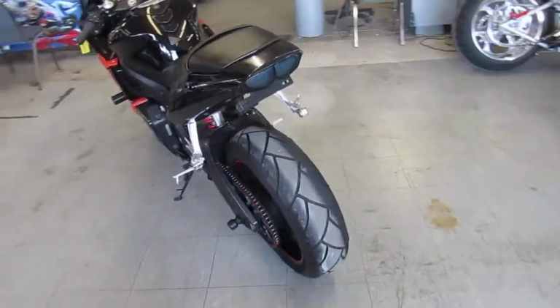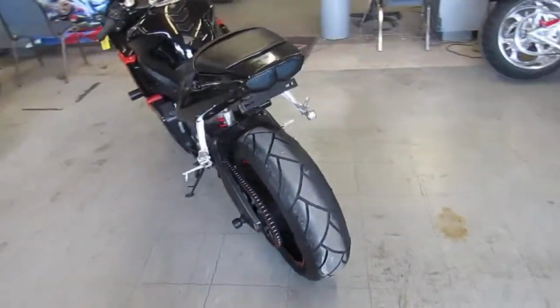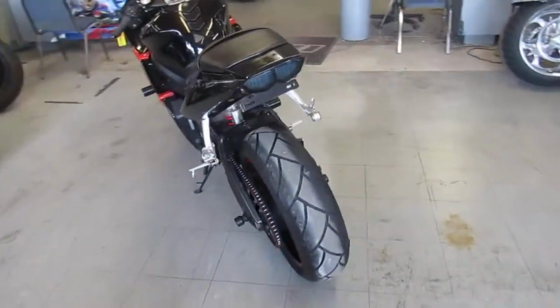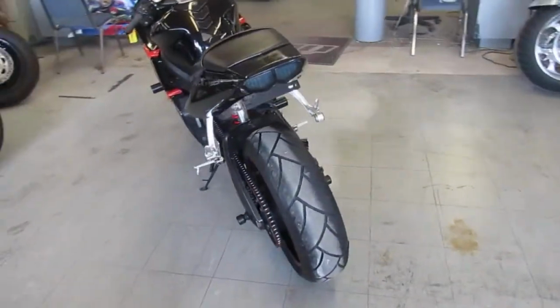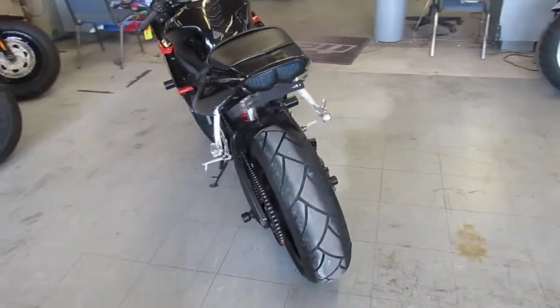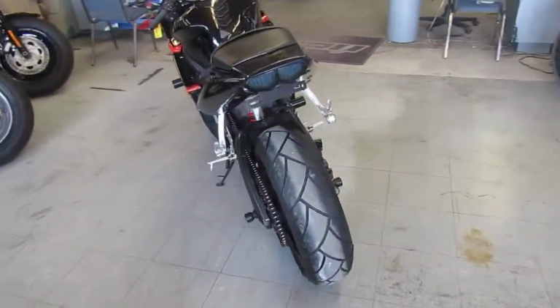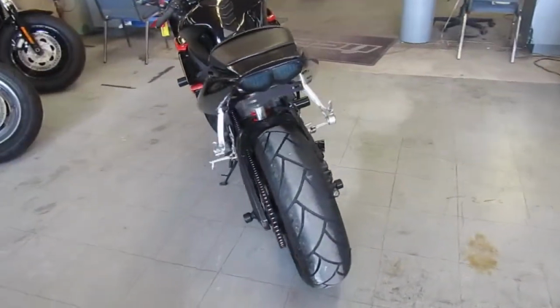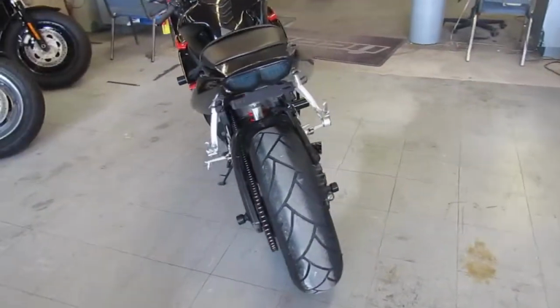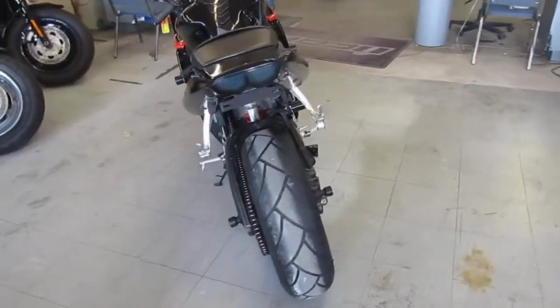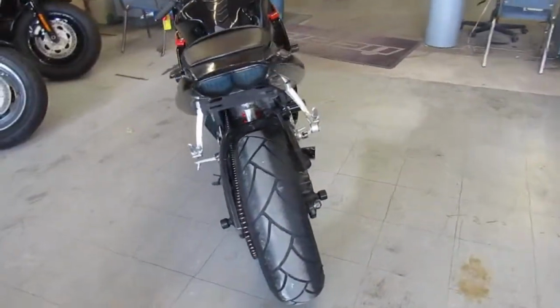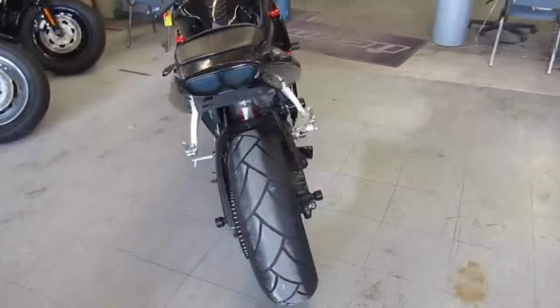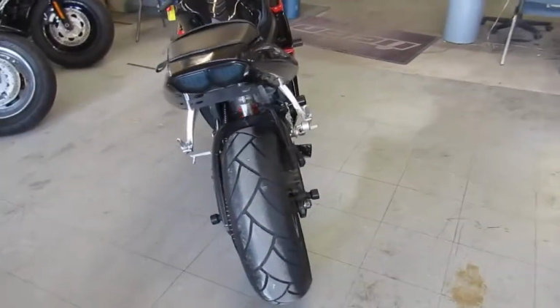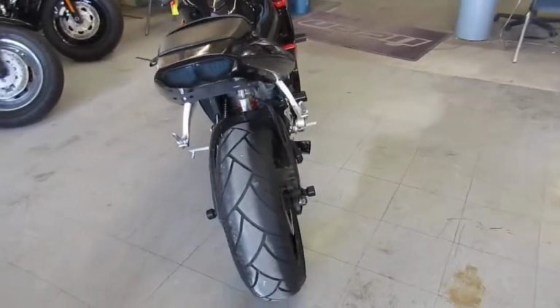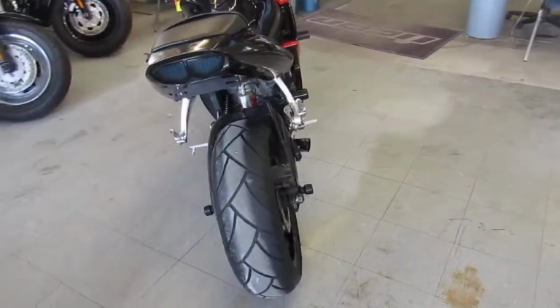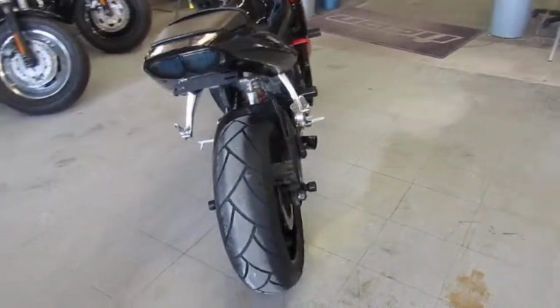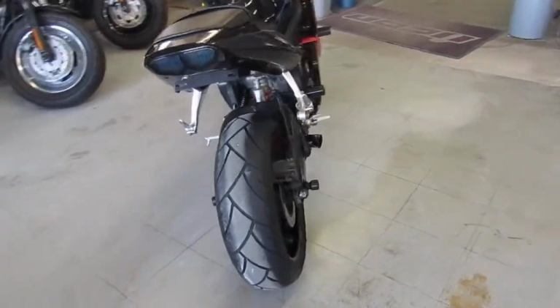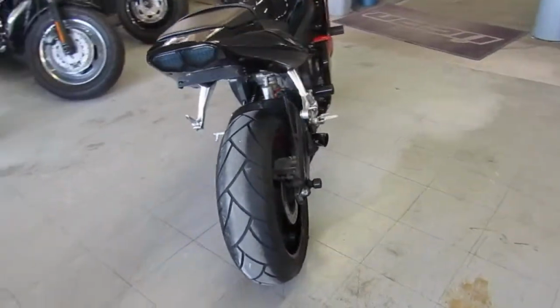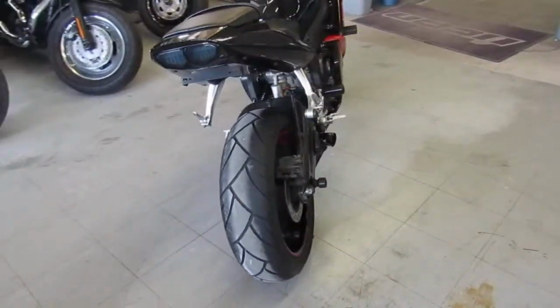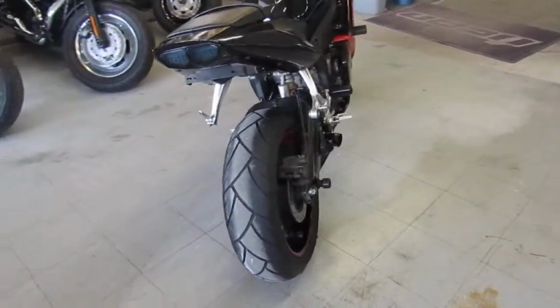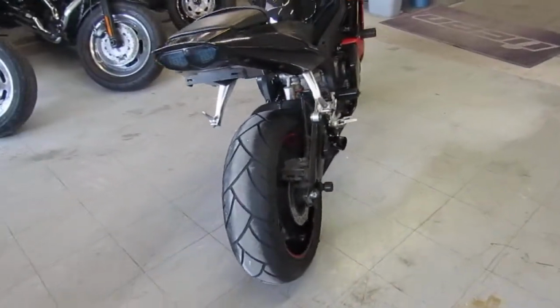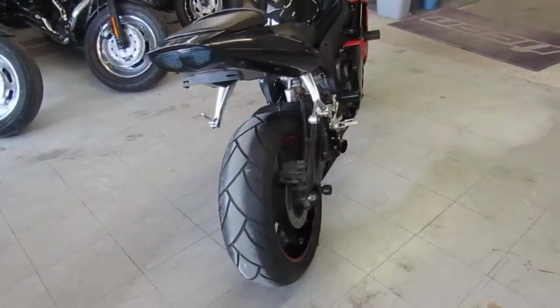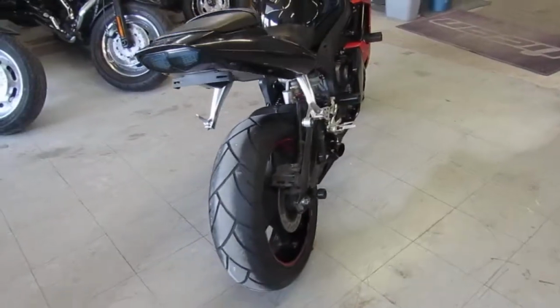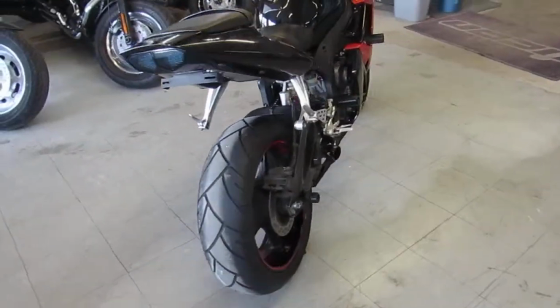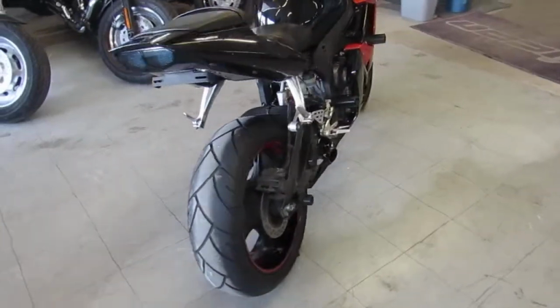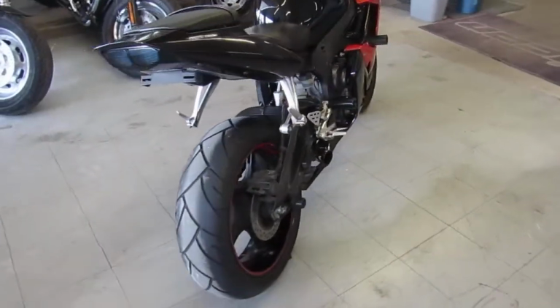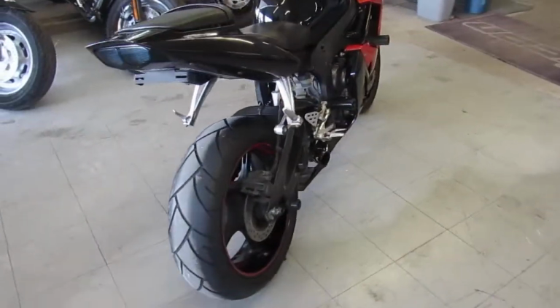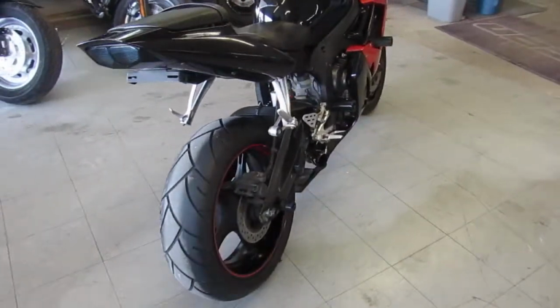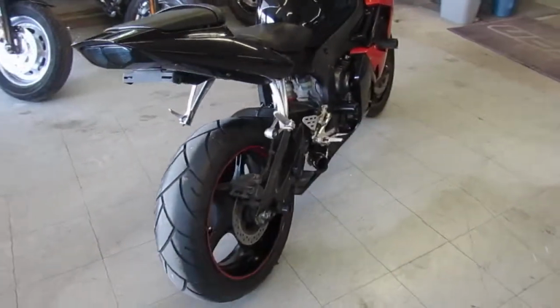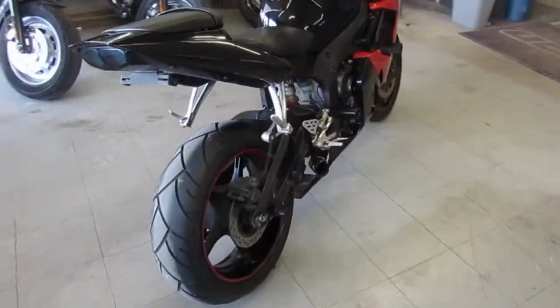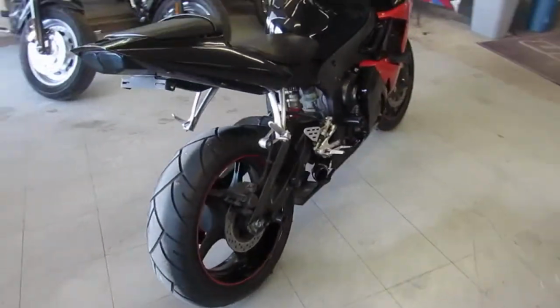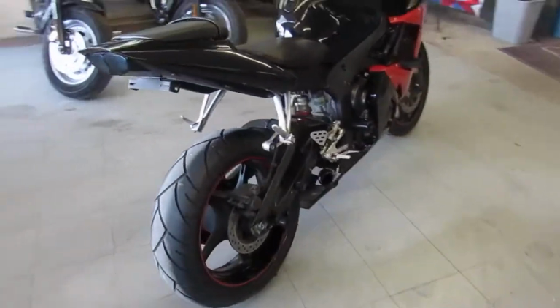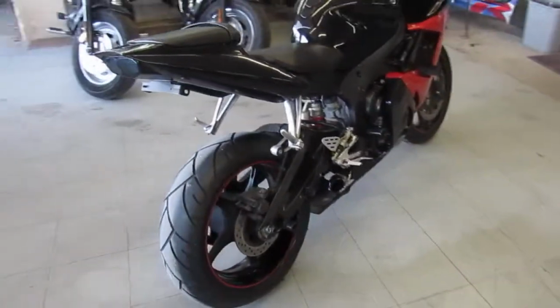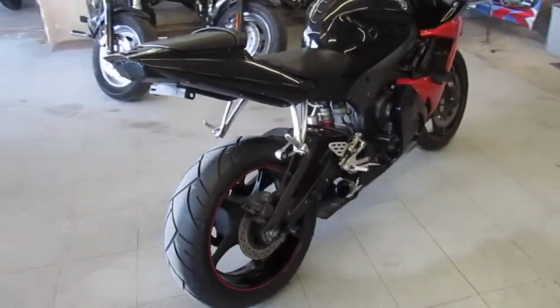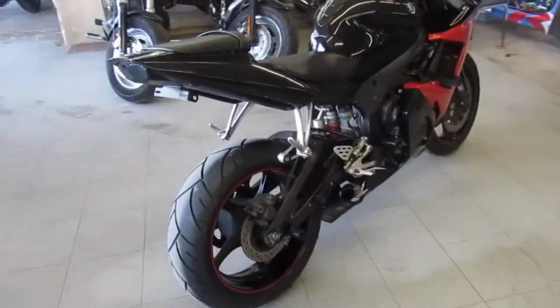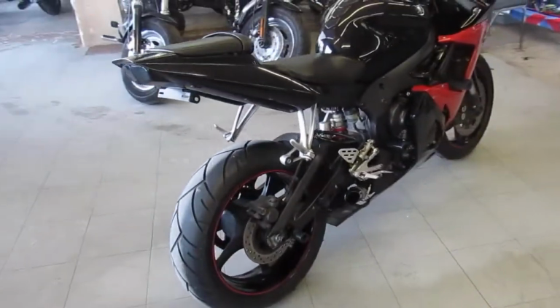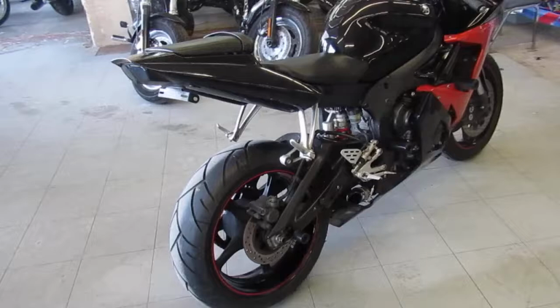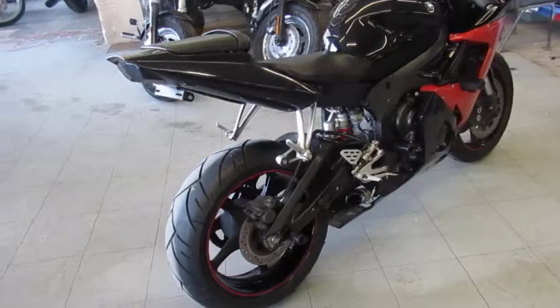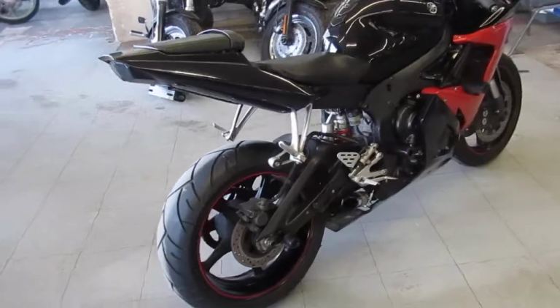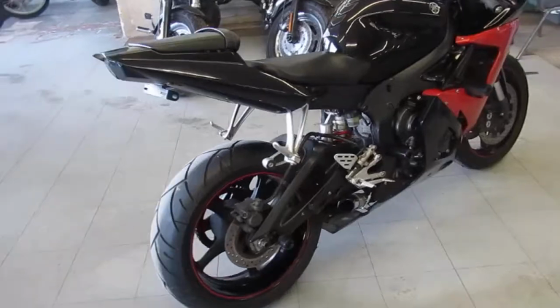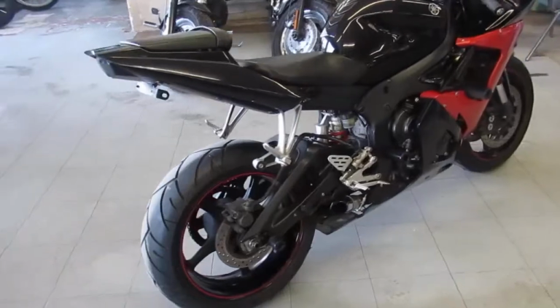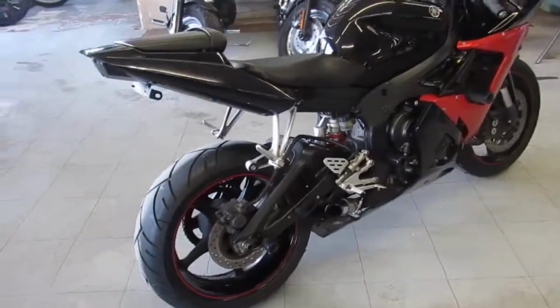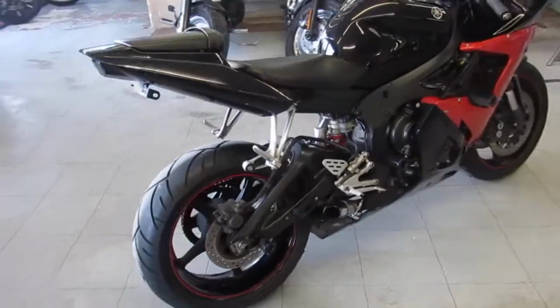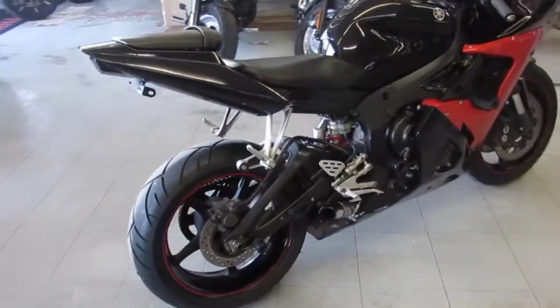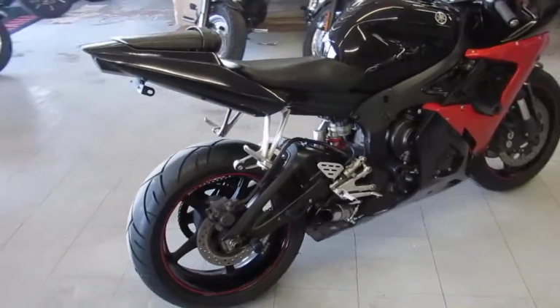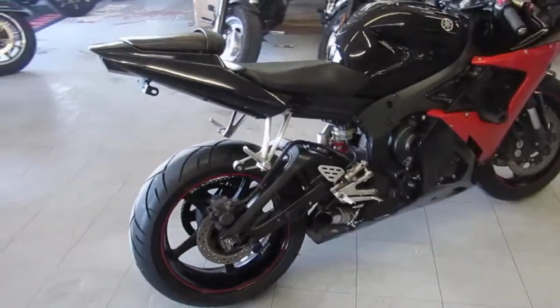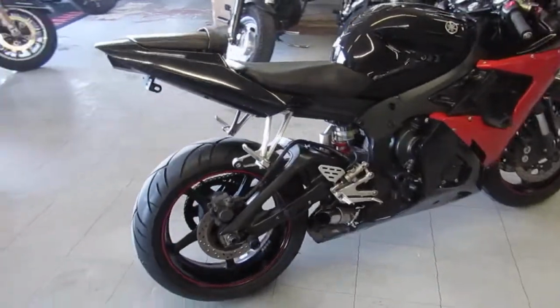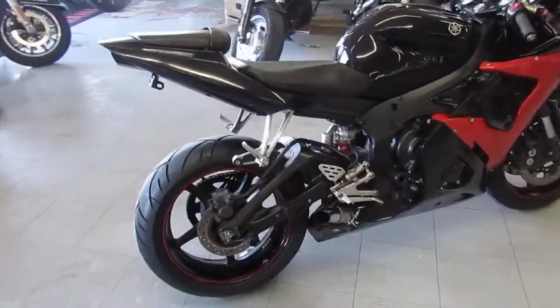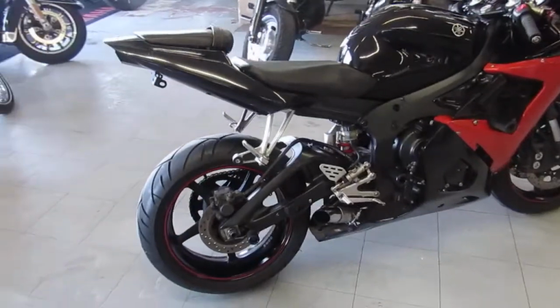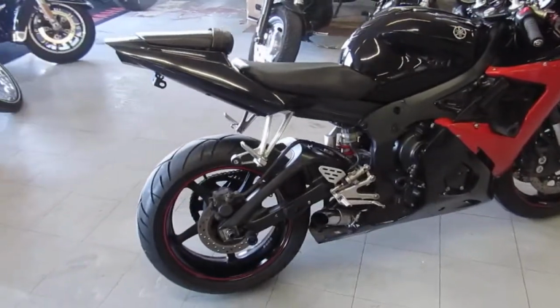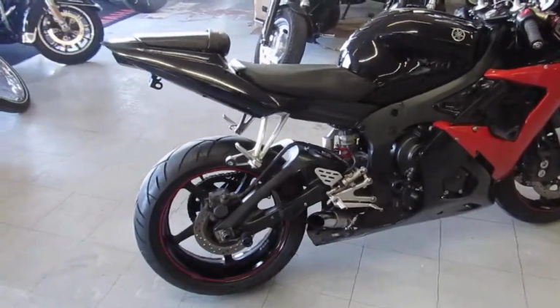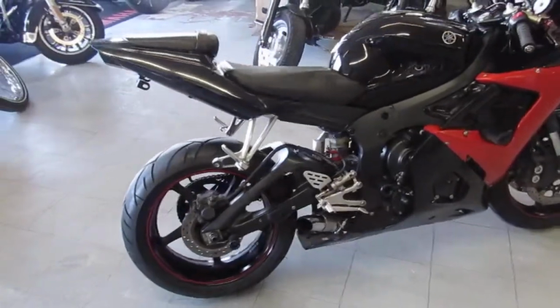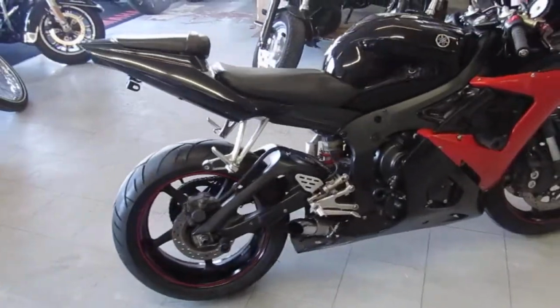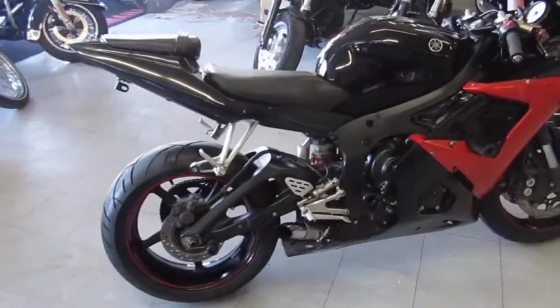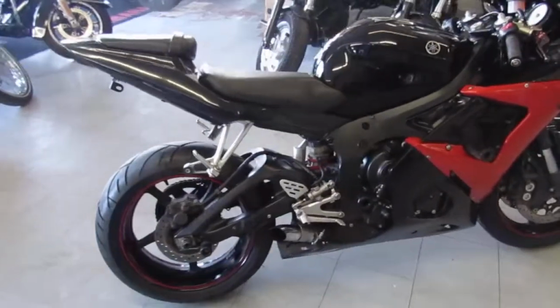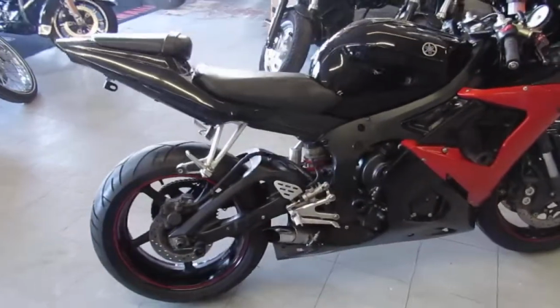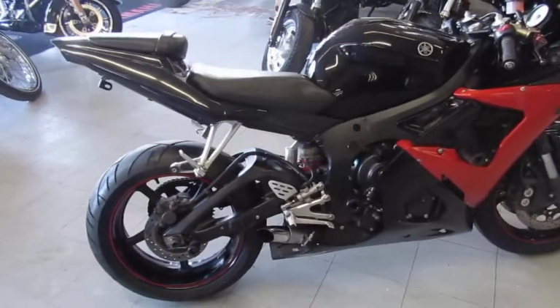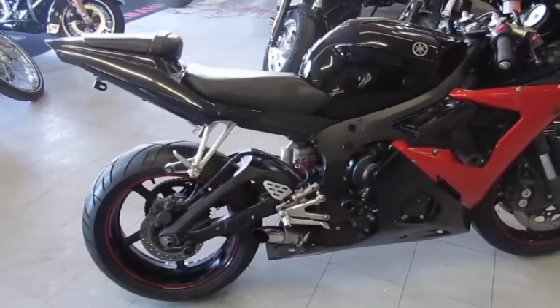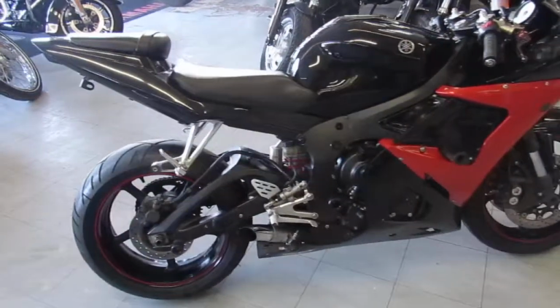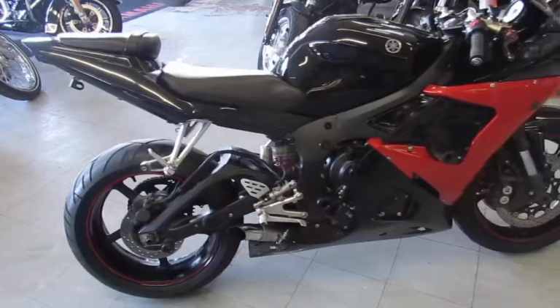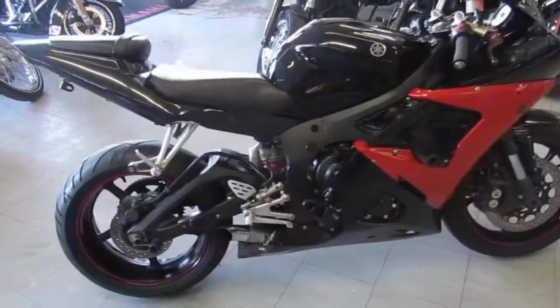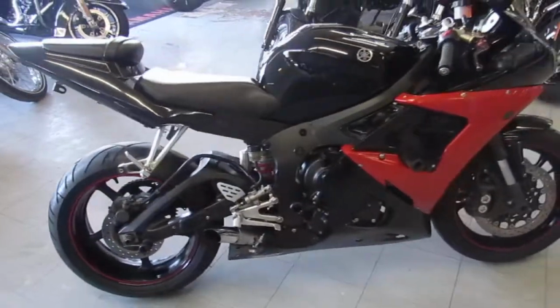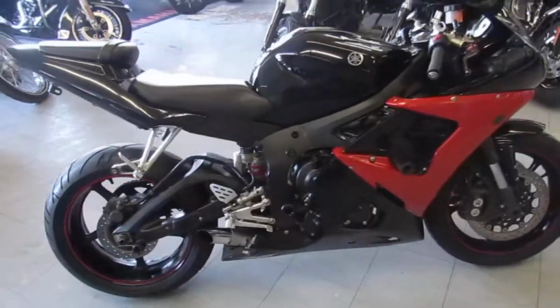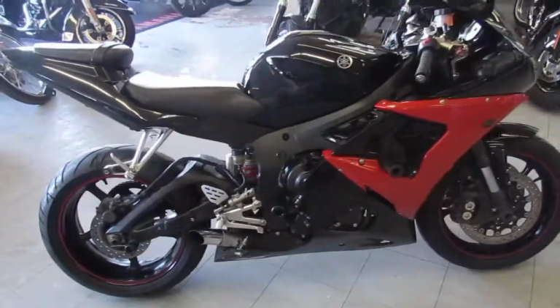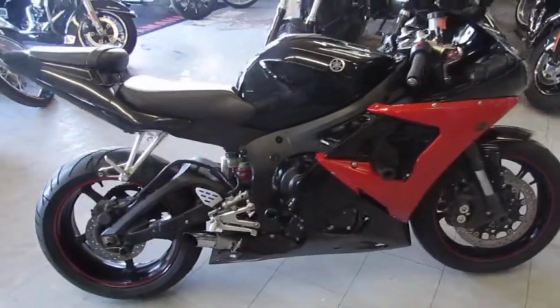One we're doing a video on is a 2005 Yamaha R6. This is one good-looking bike, guys. This thing is loaded up with all the extras.